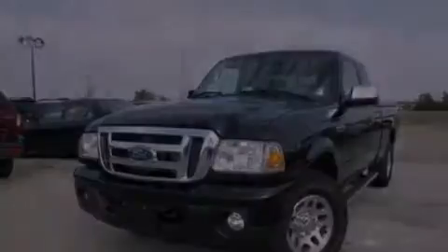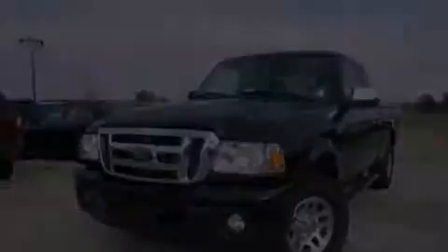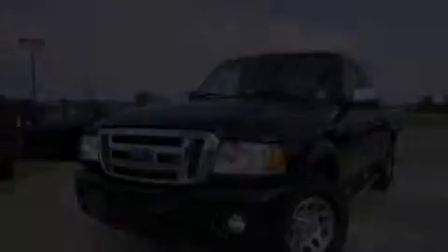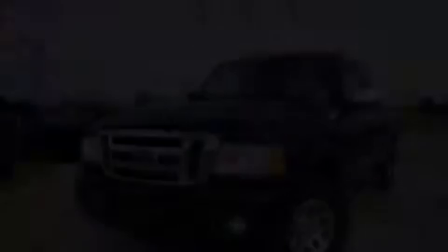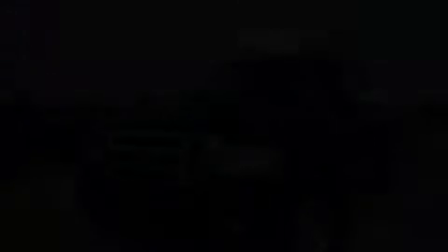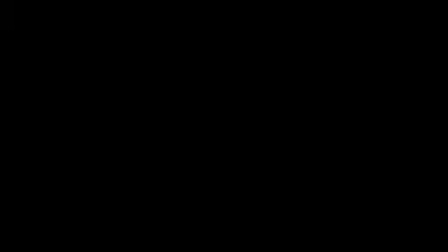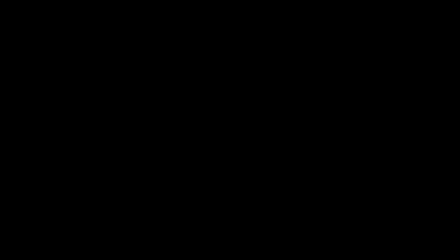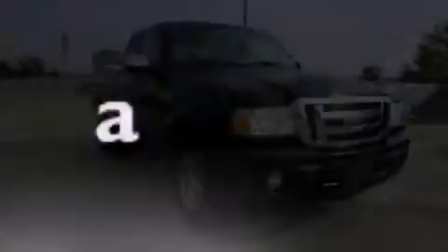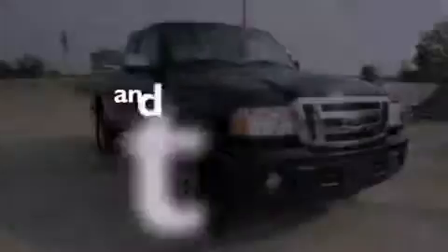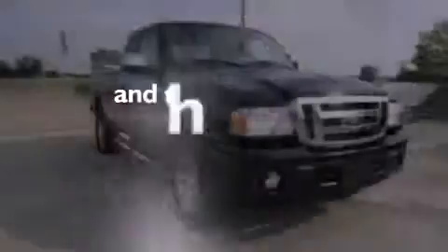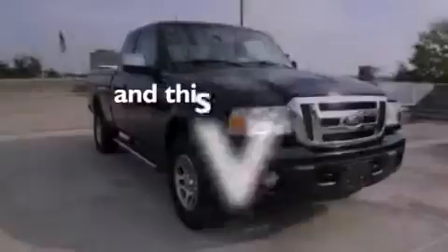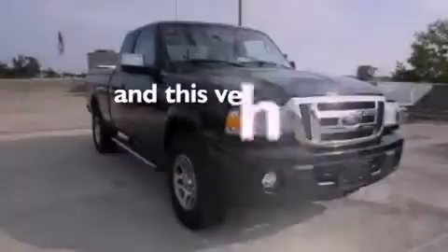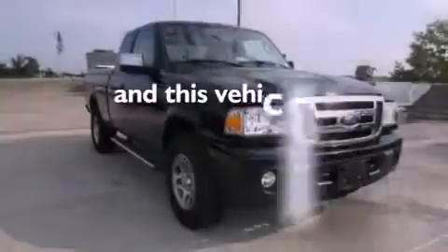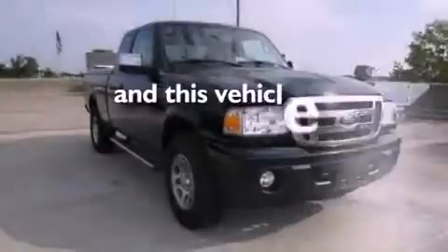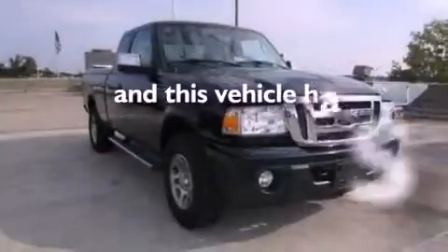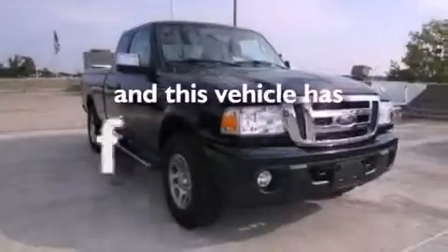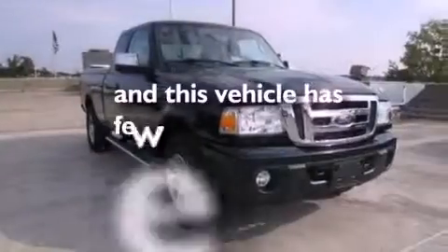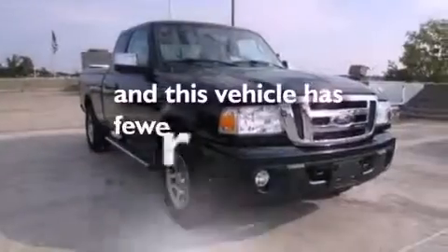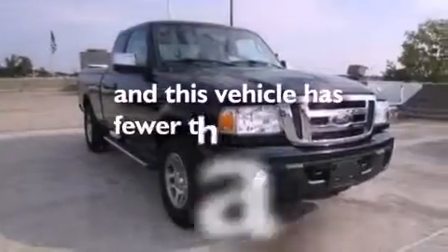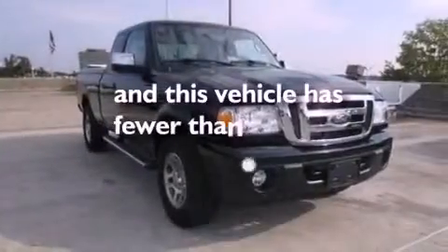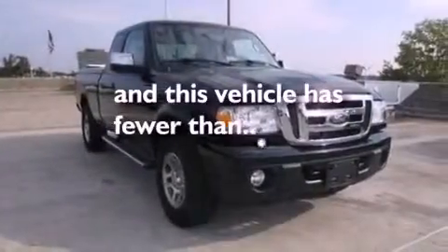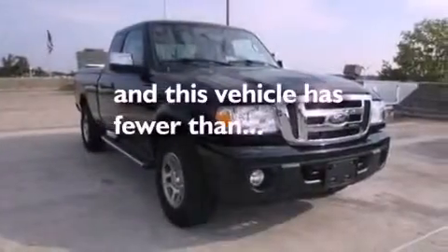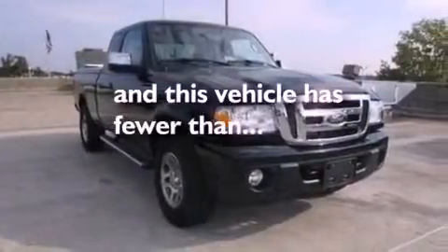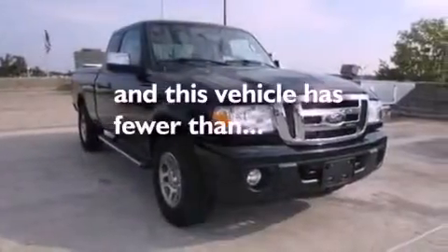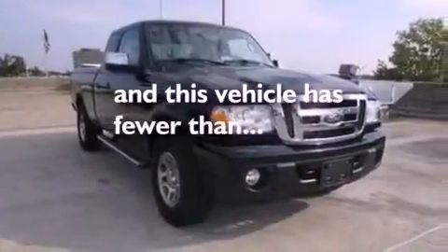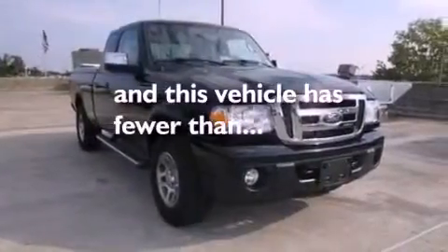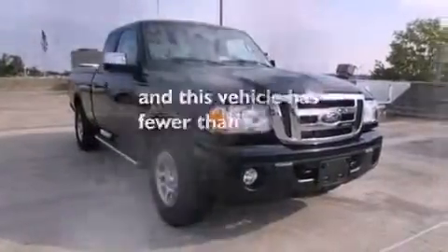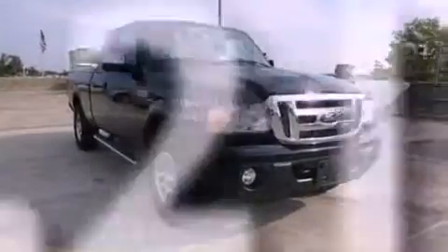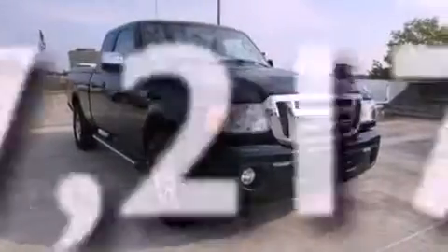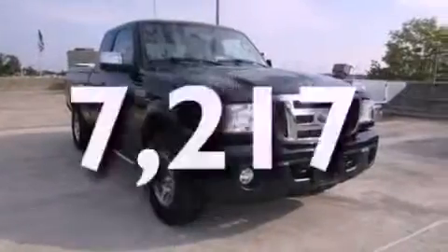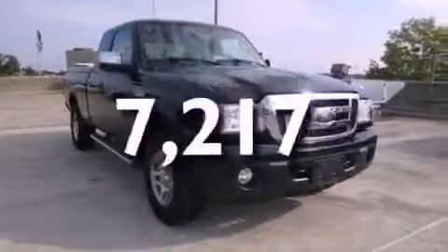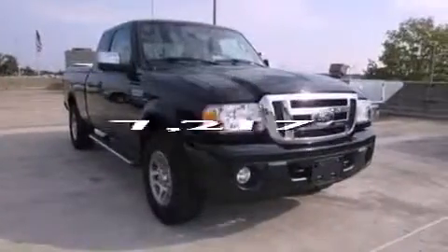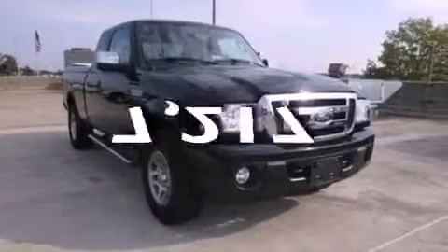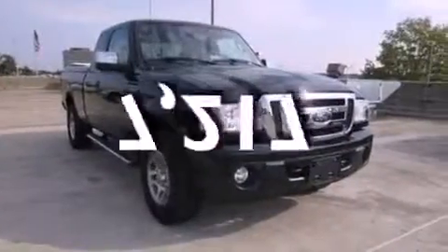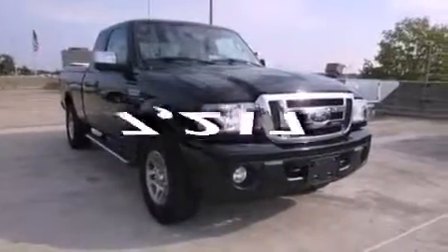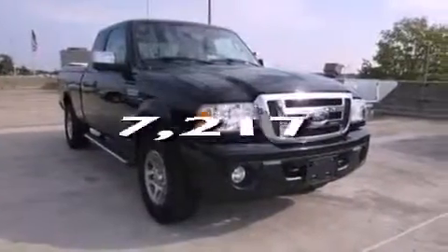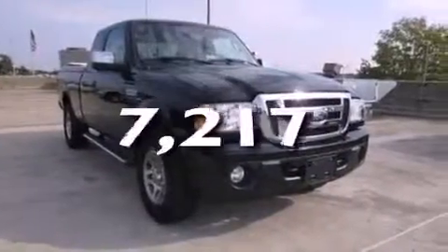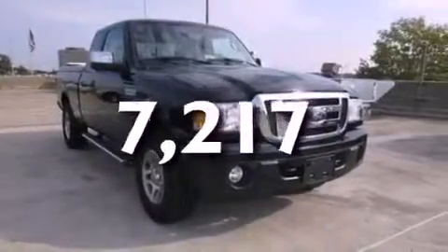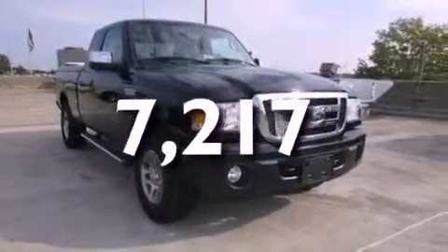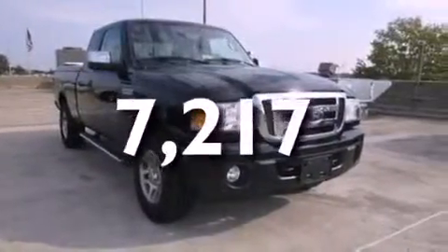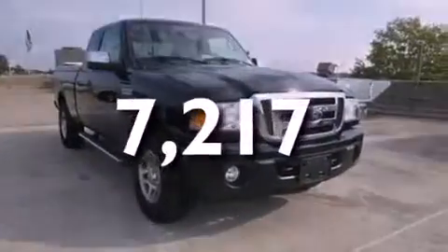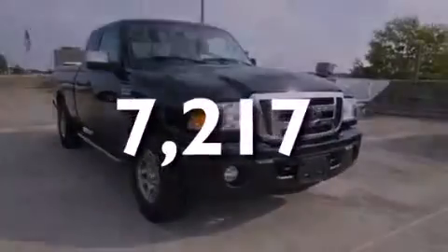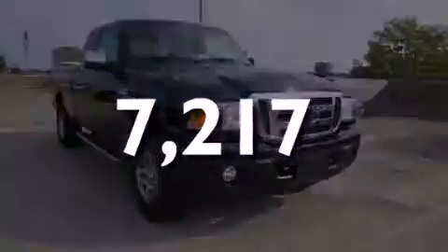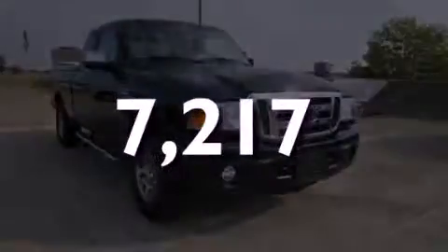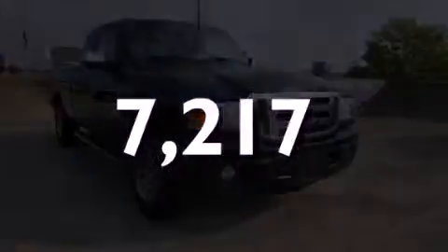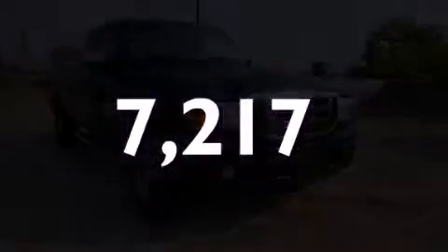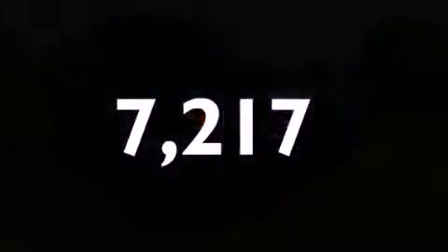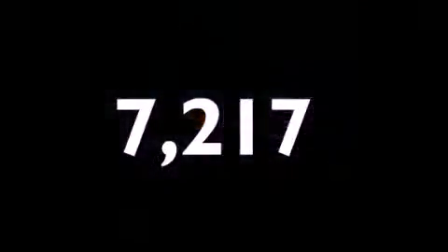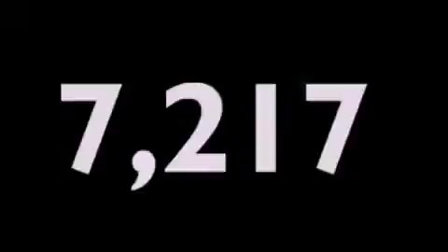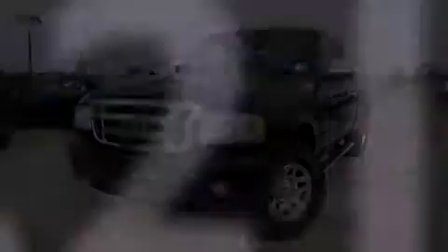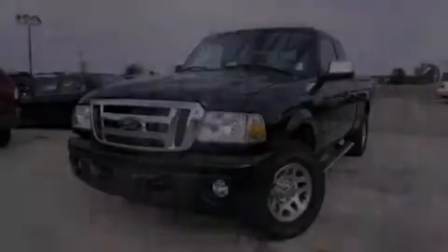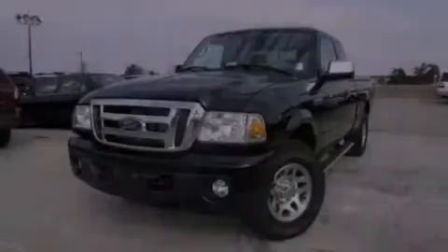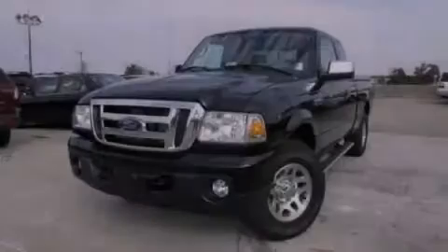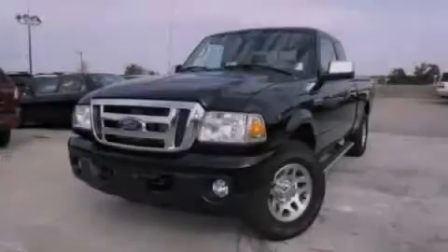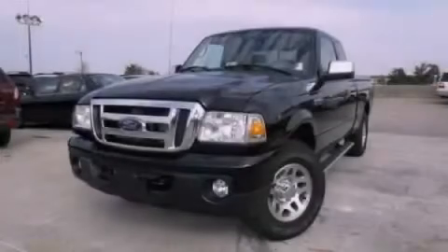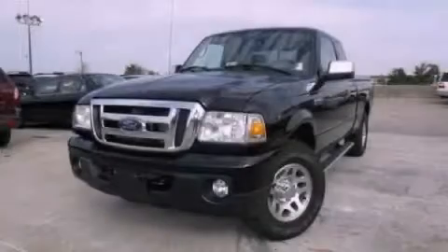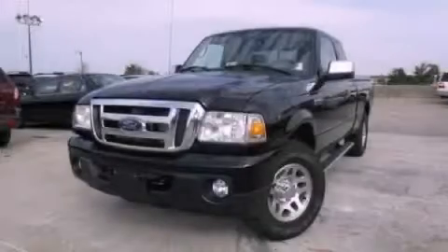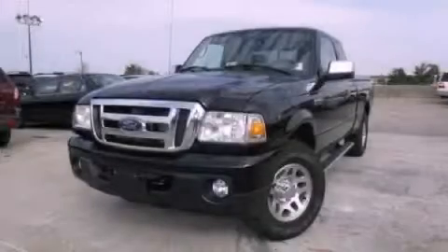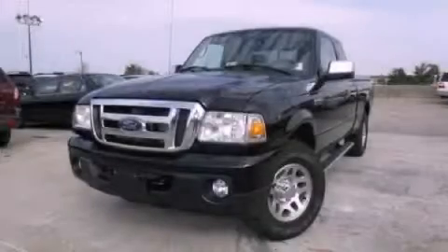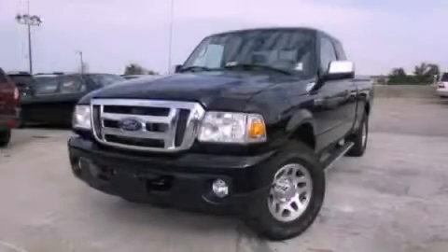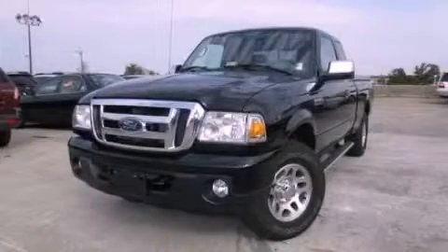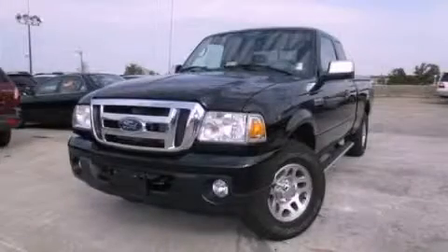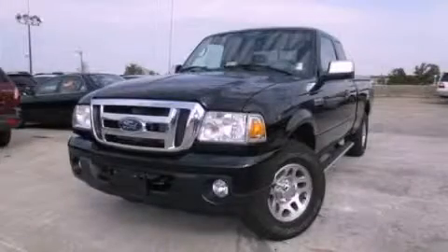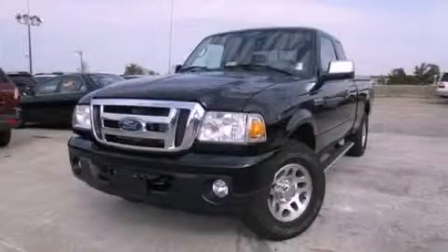And this vehicle has fewer than 8,000 miles on the odometer. Stop by today and test drive this vehicle for yourself.